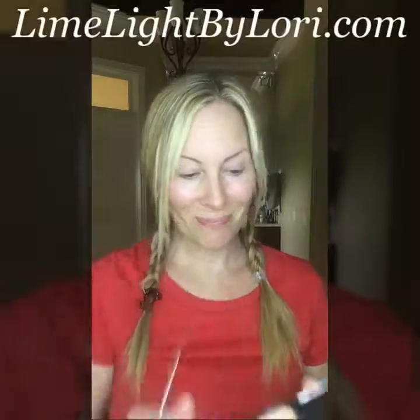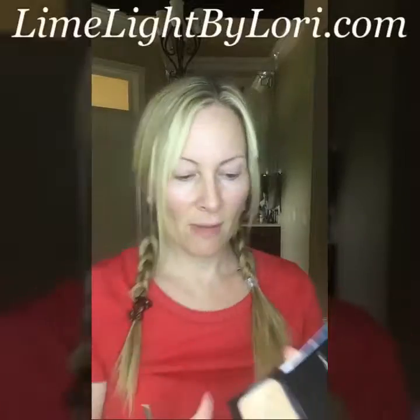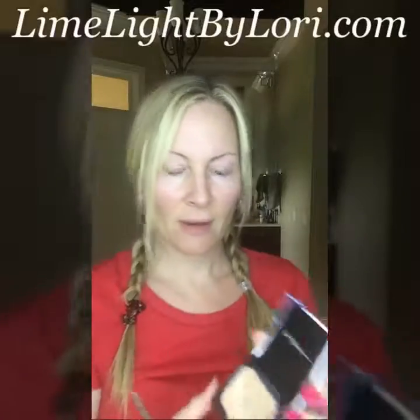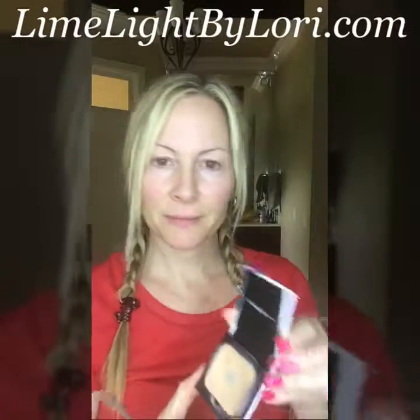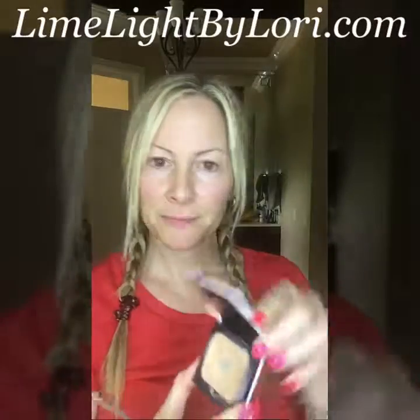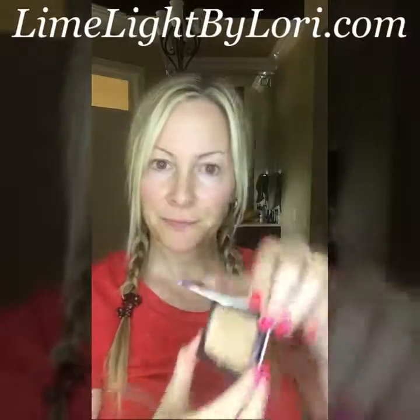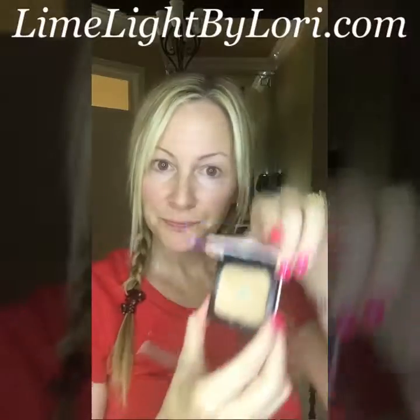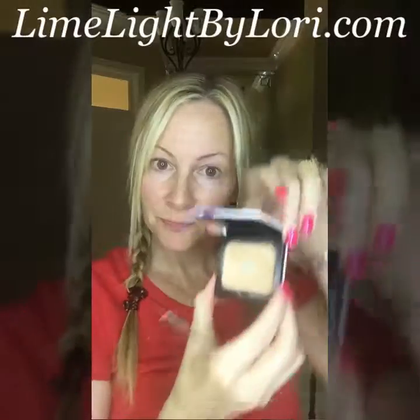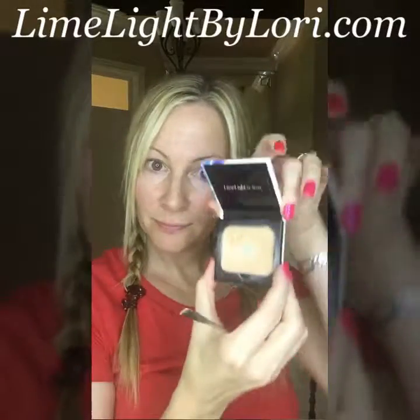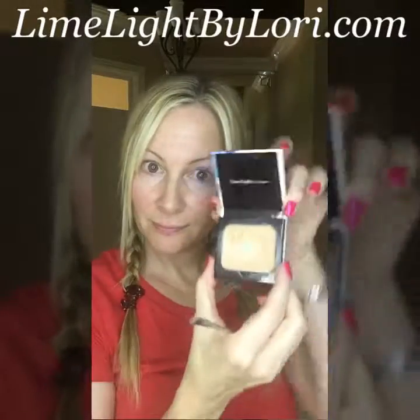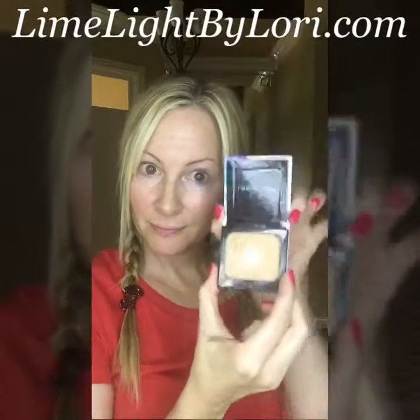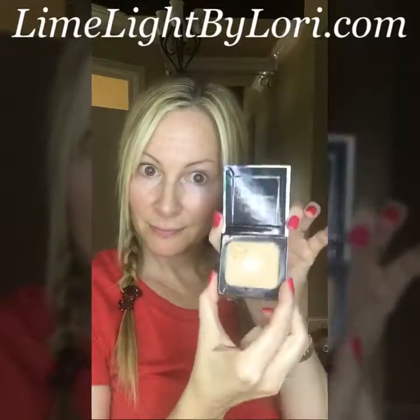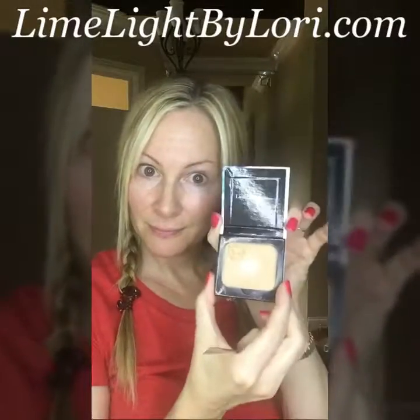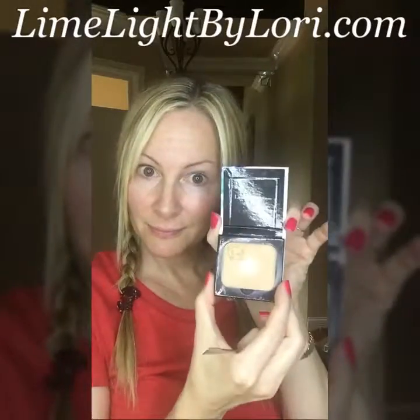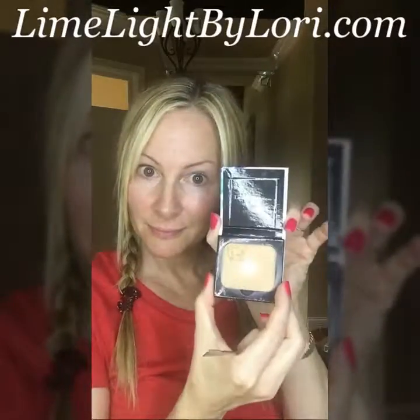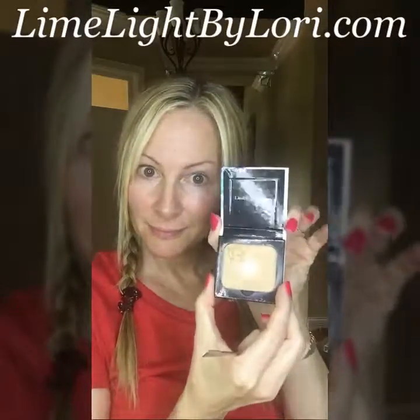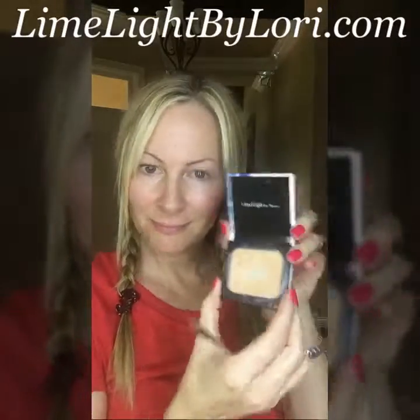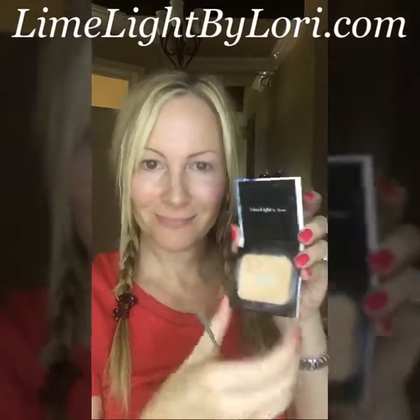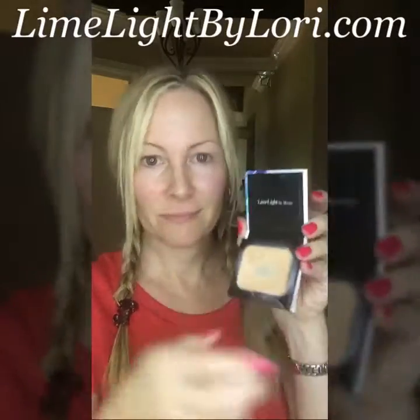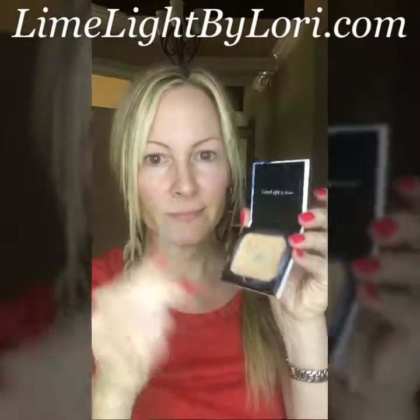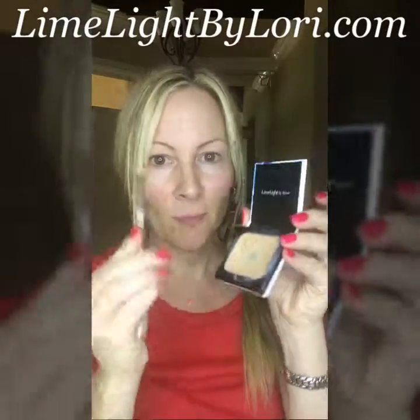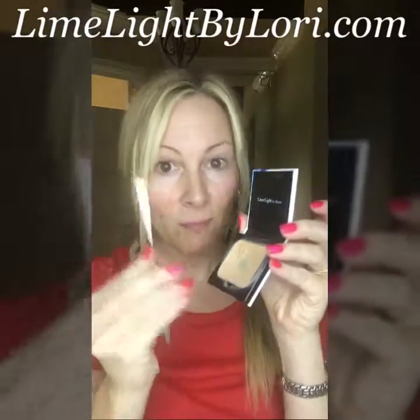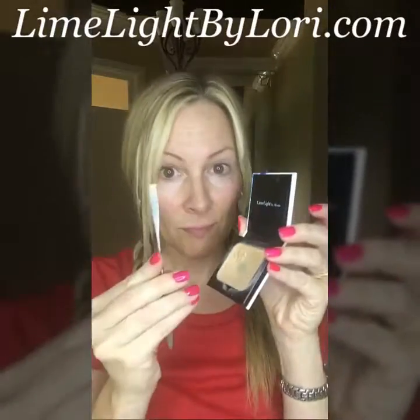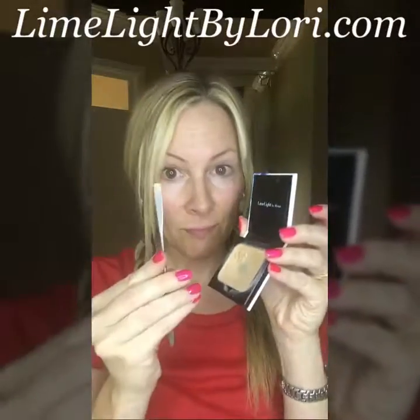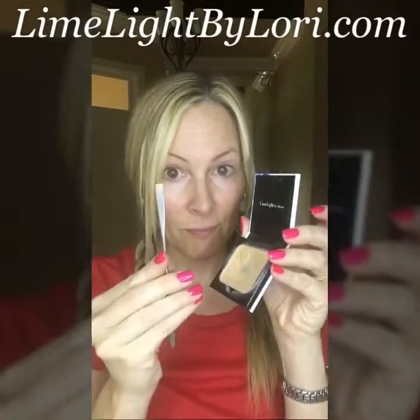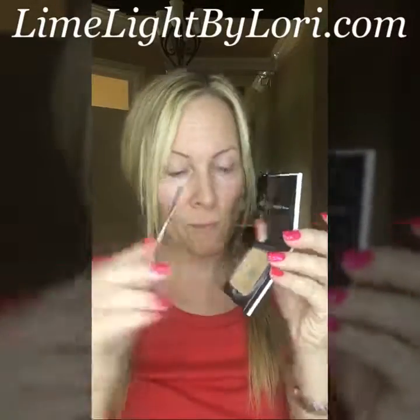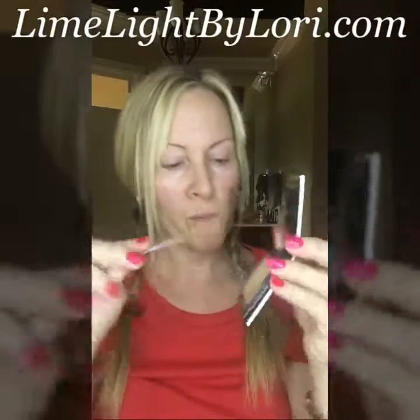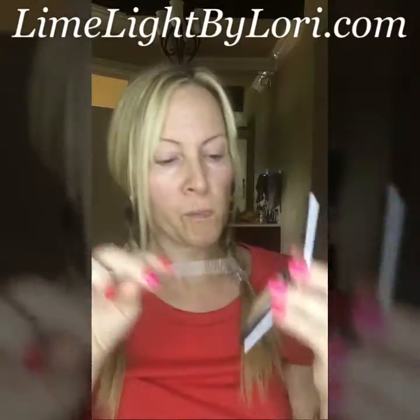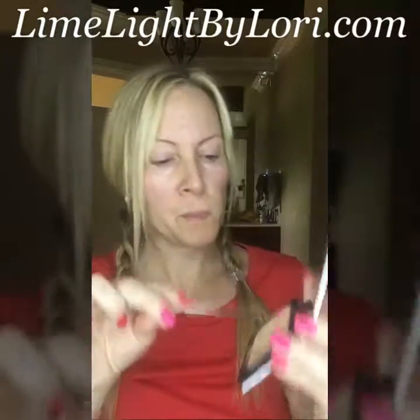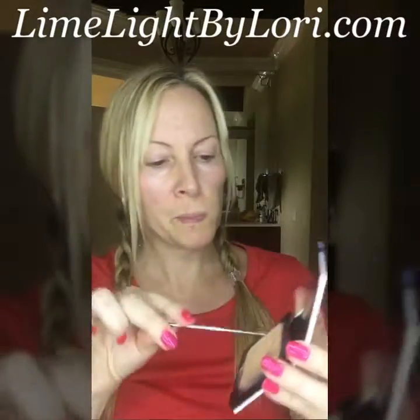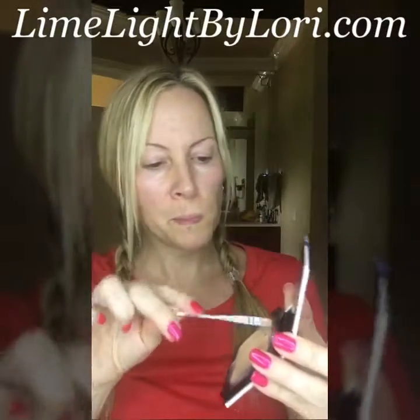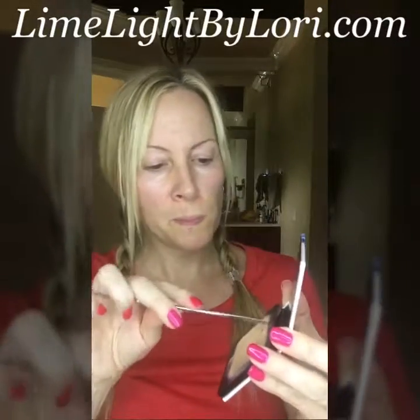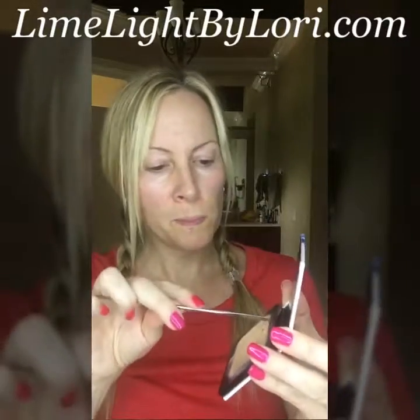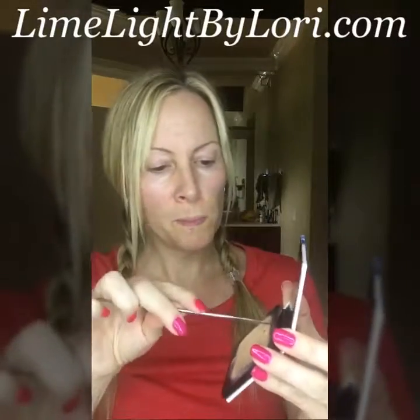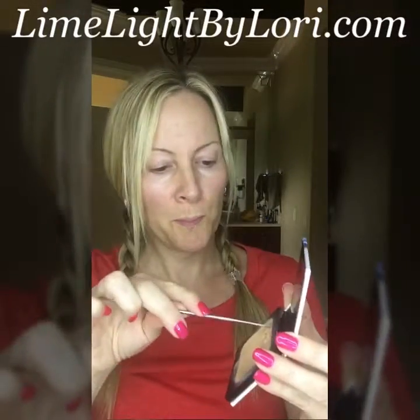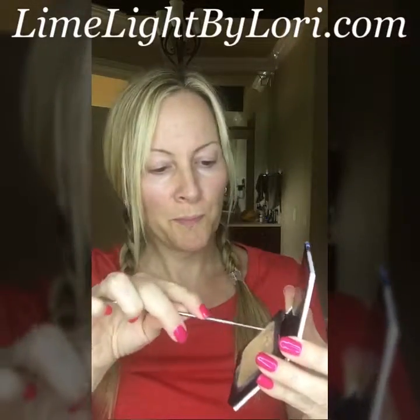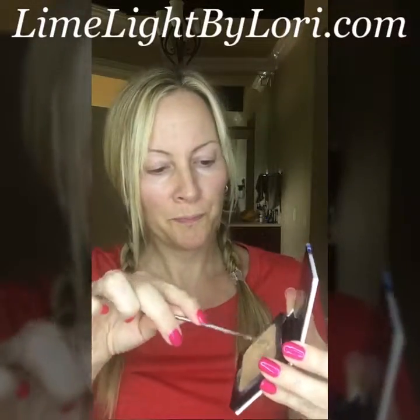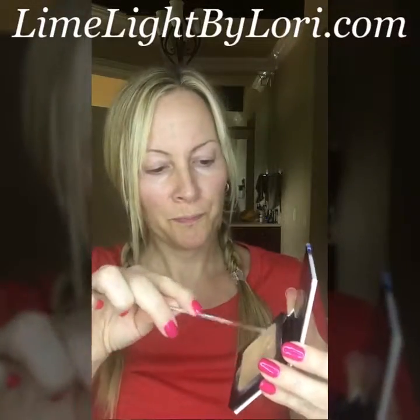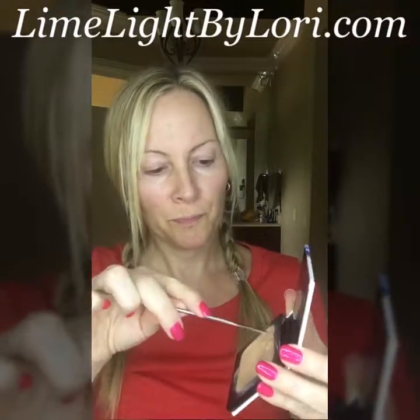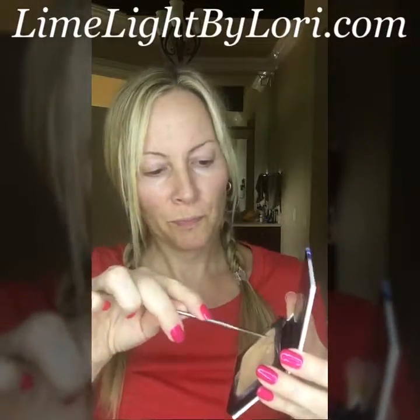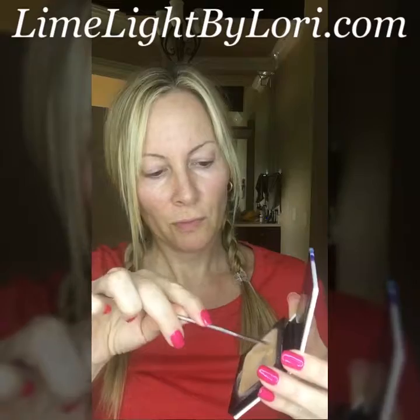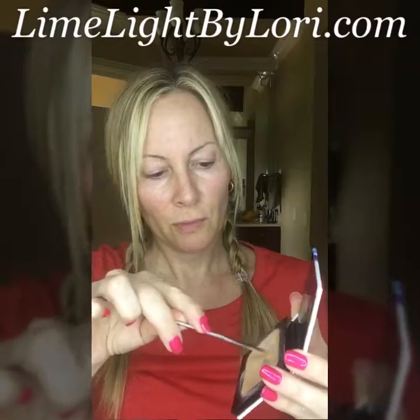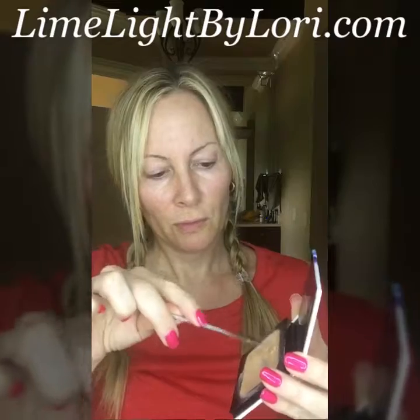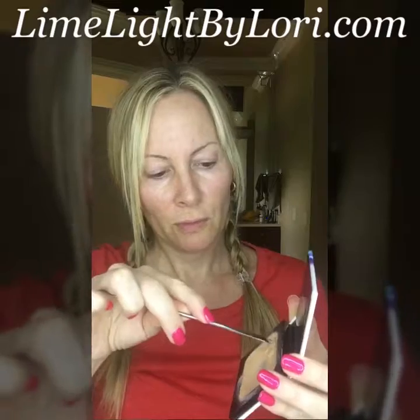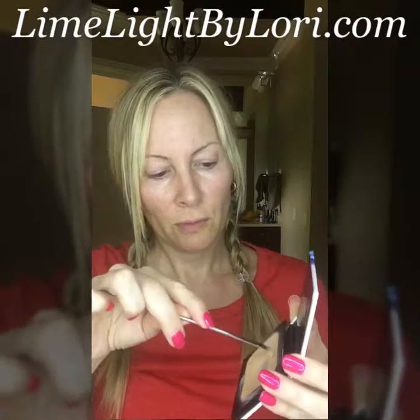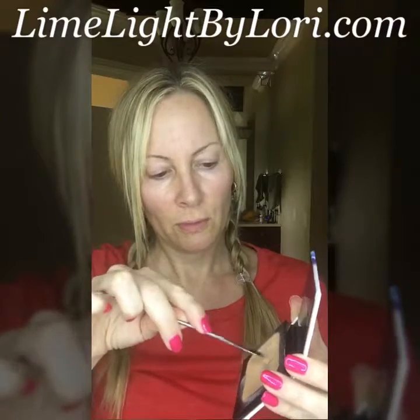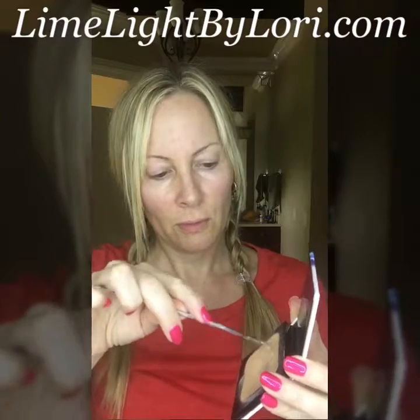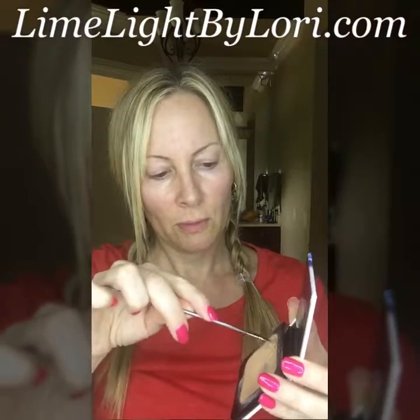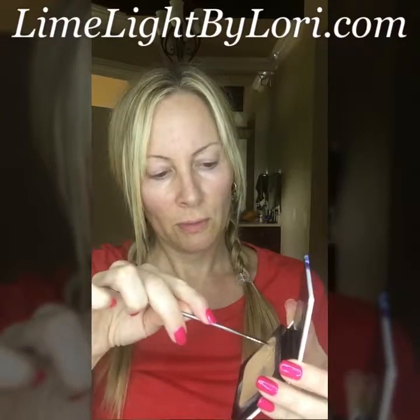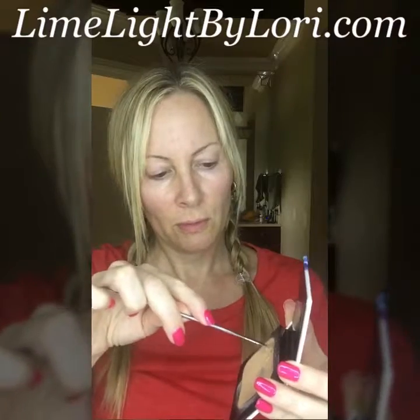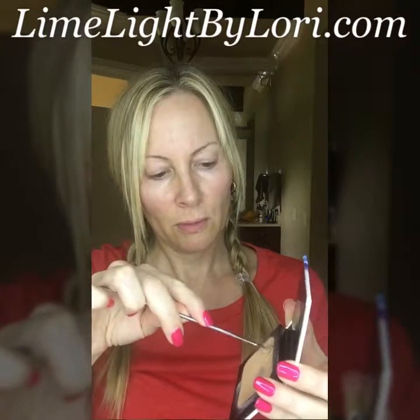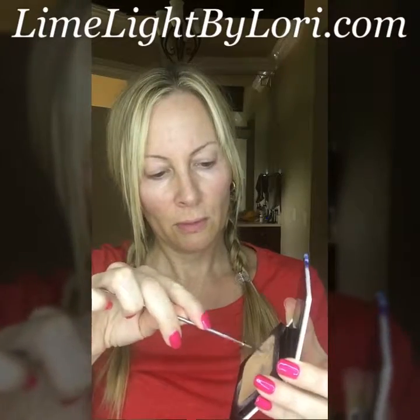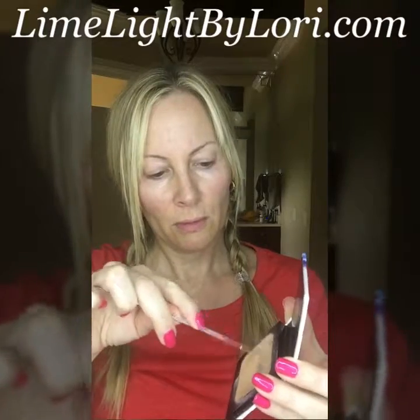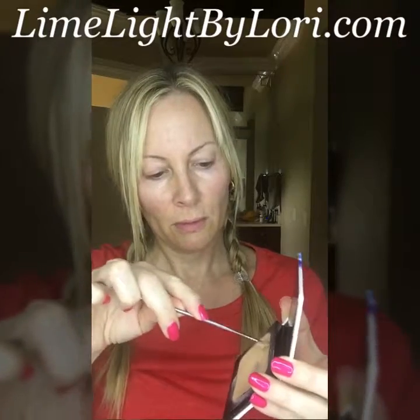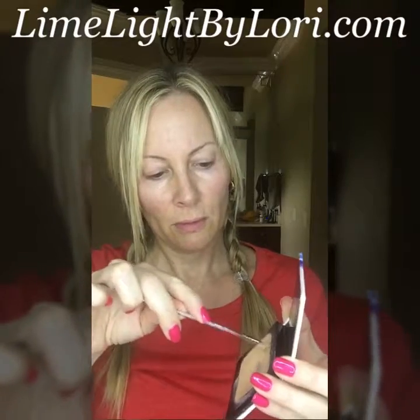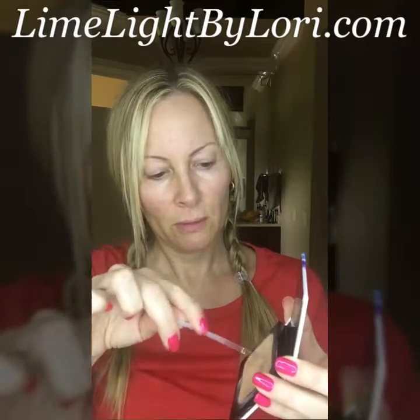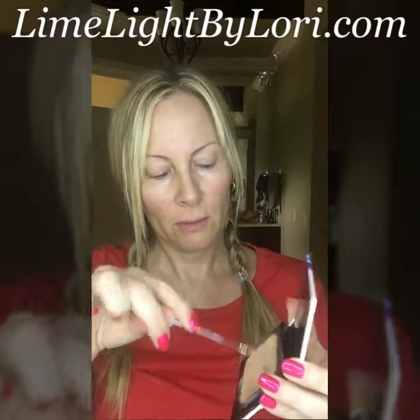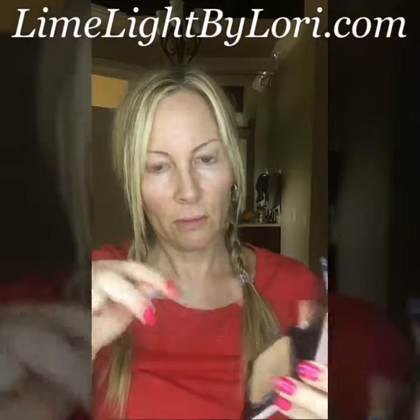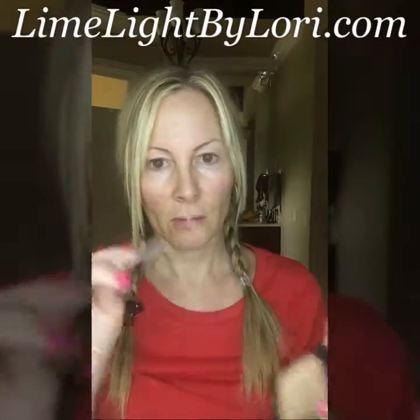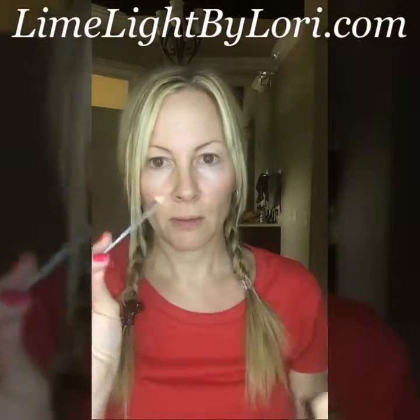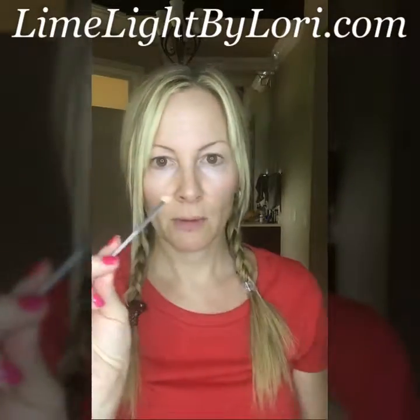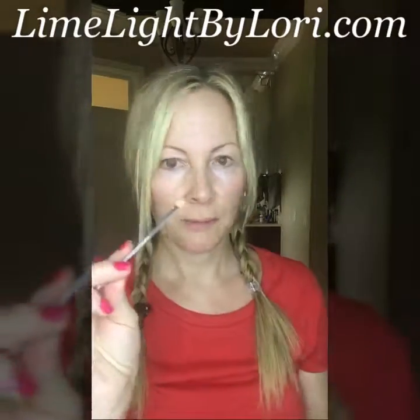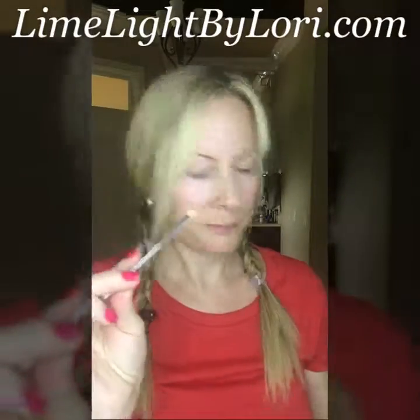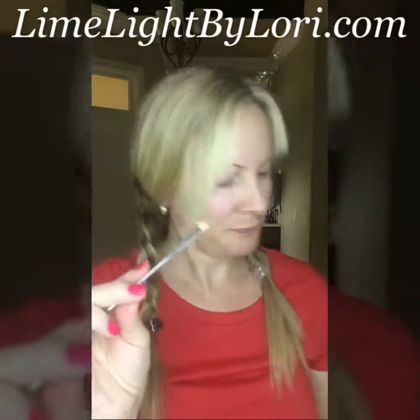Using professional products doesn't mean you always have to look like a celebrity. I'm going to show you a natural look today using all Limelight professional cosmetics.